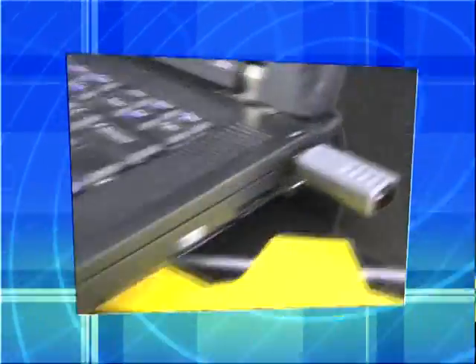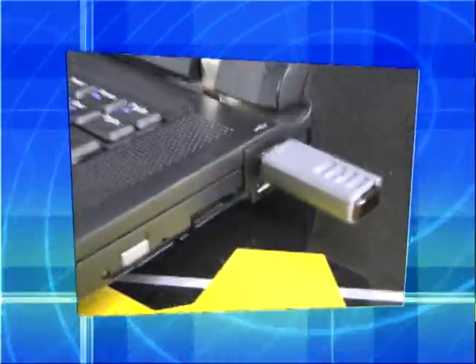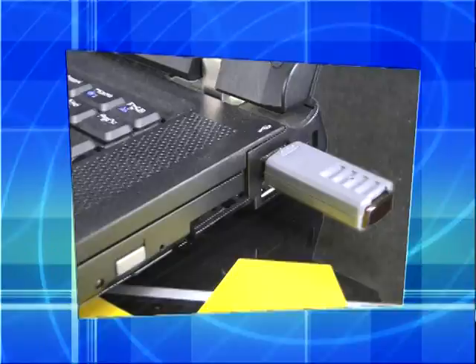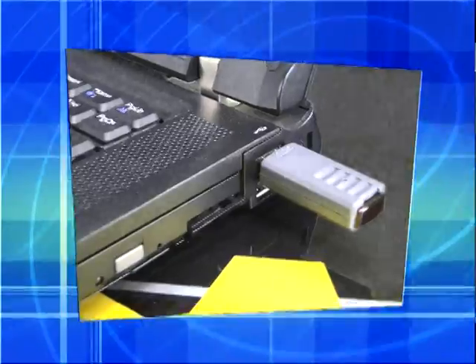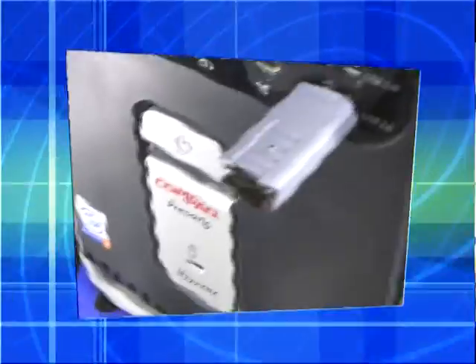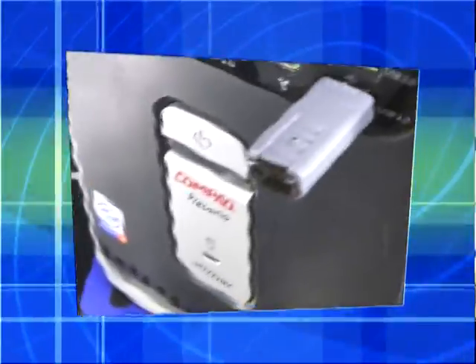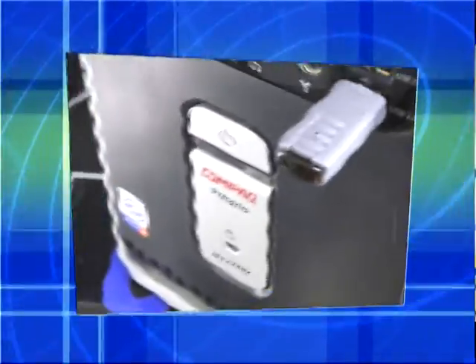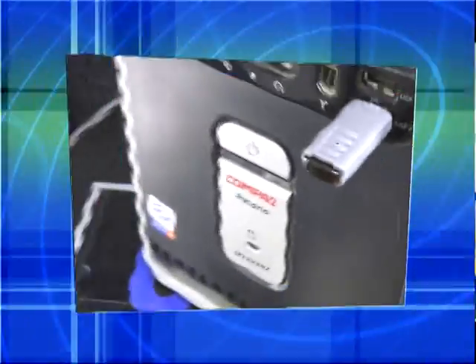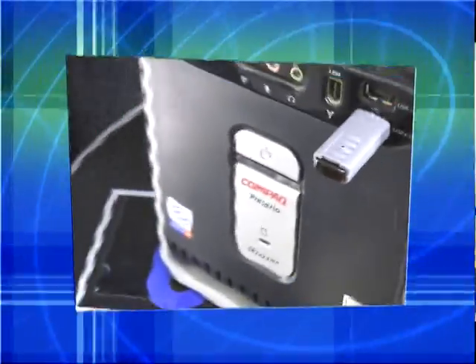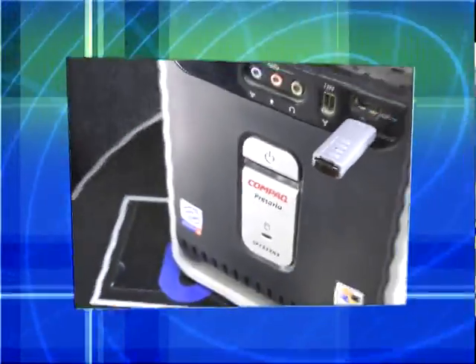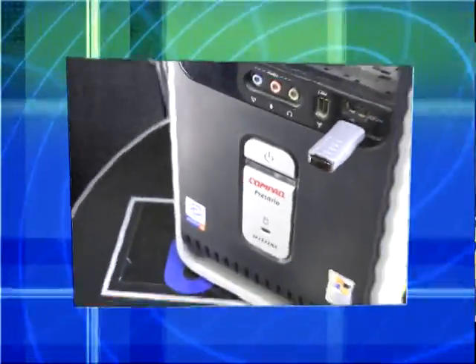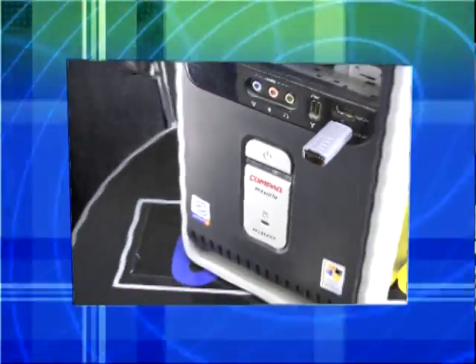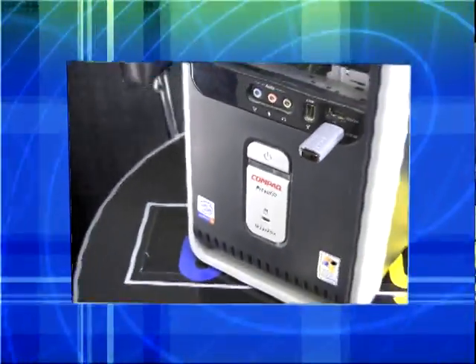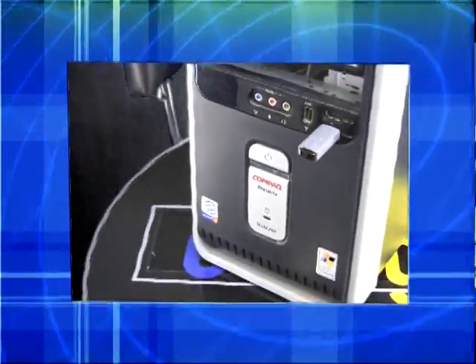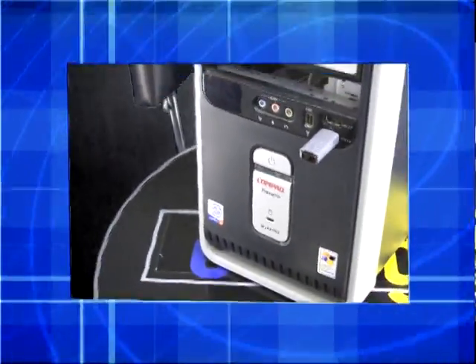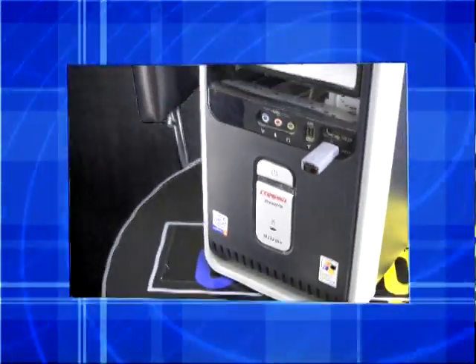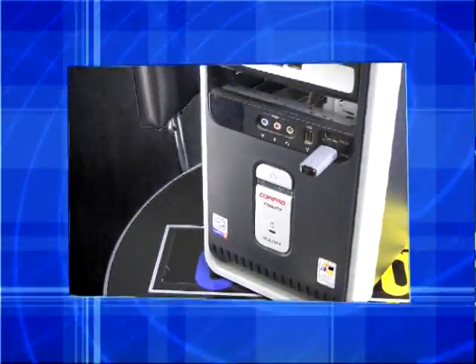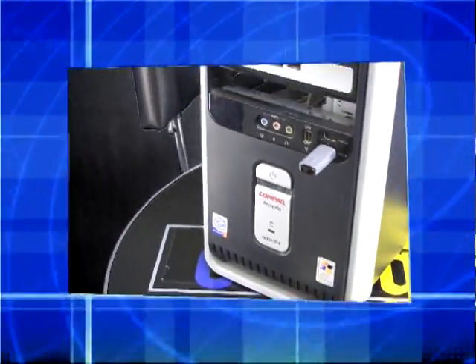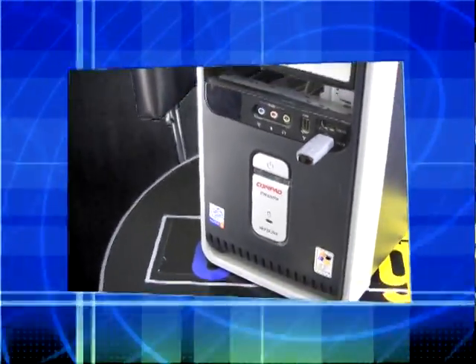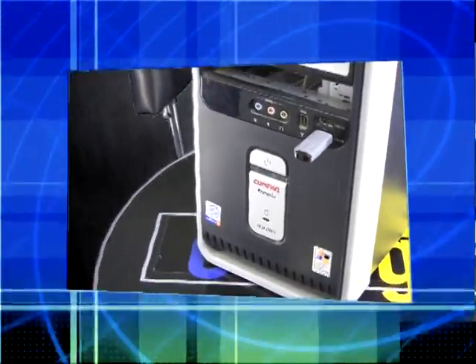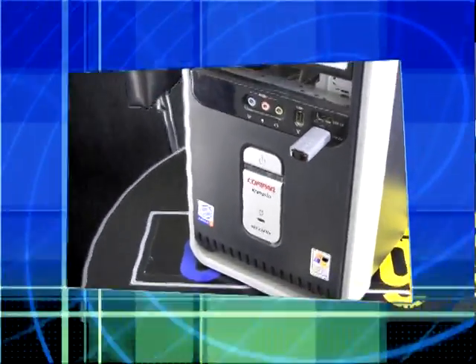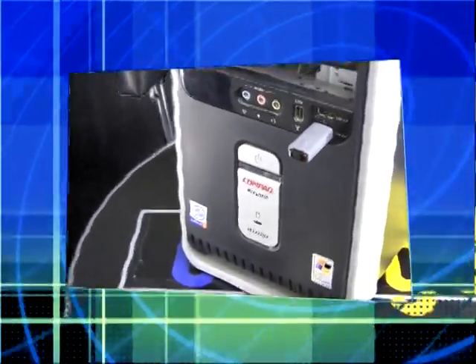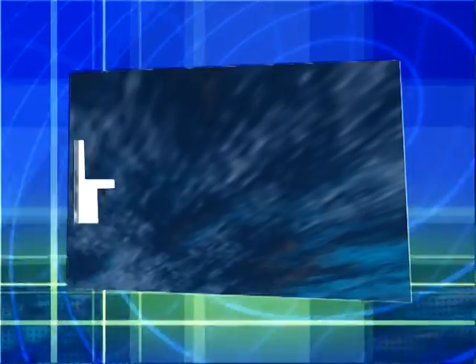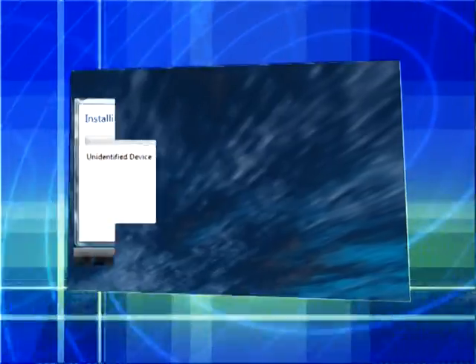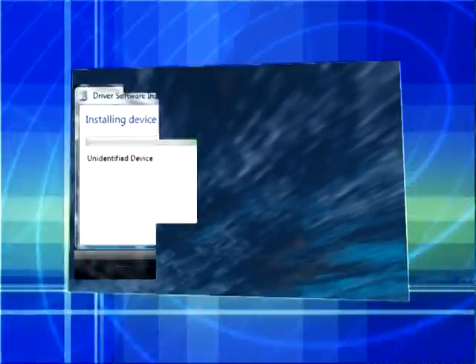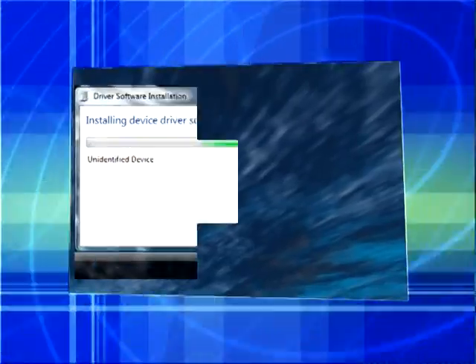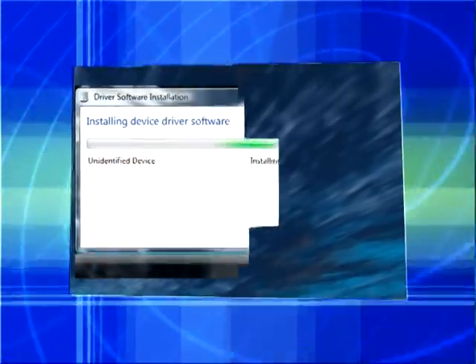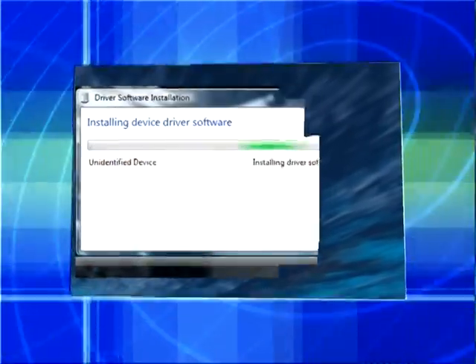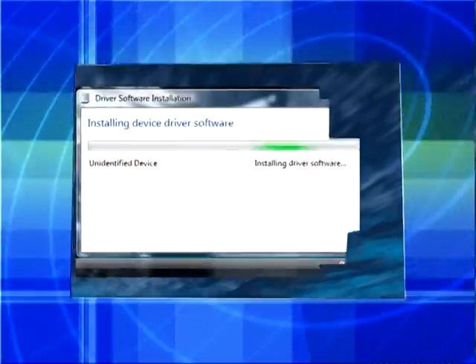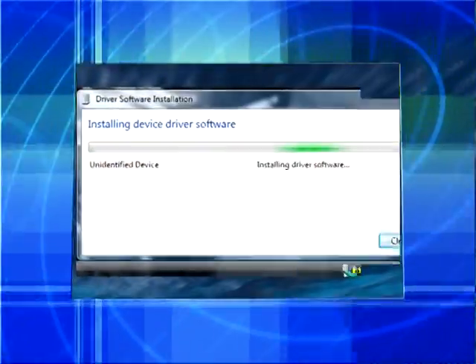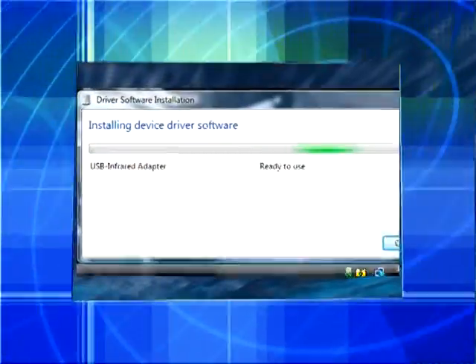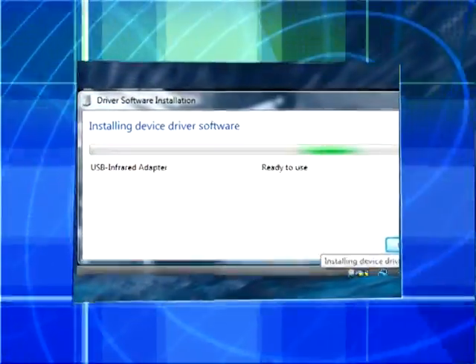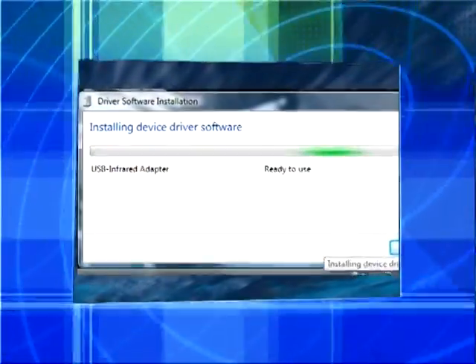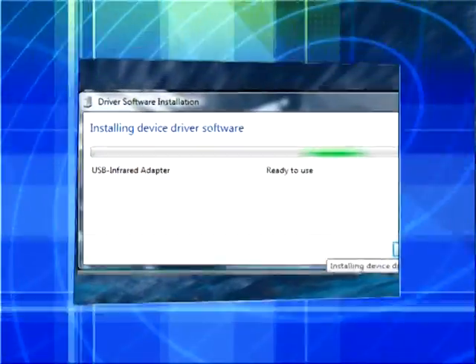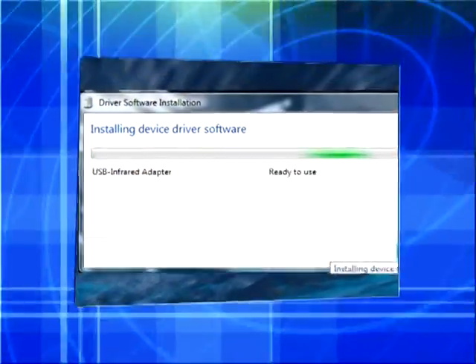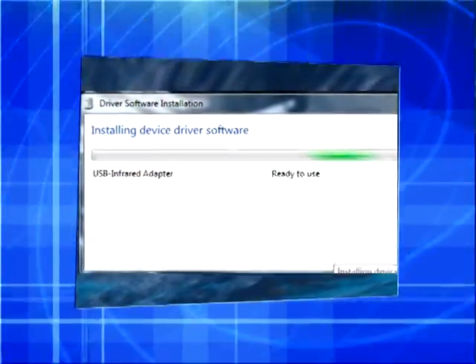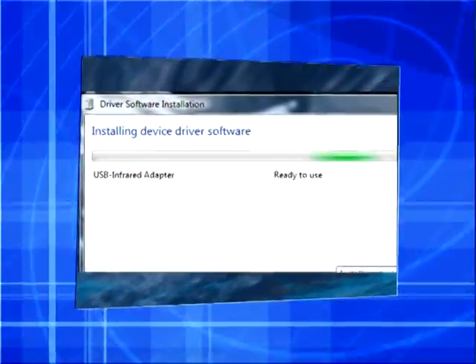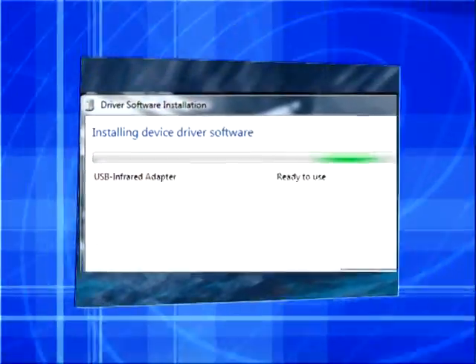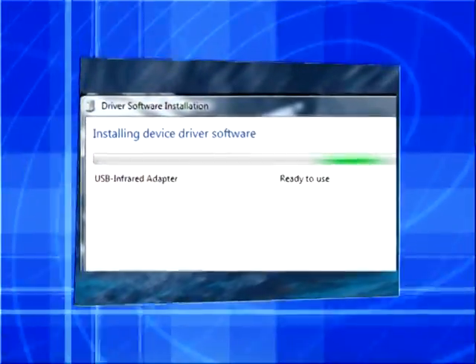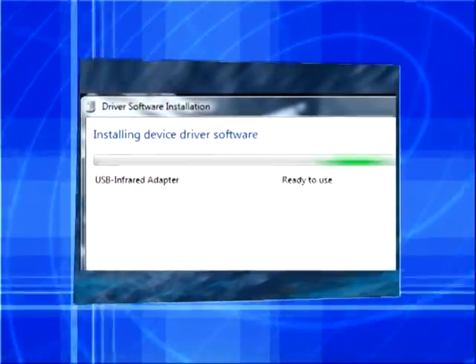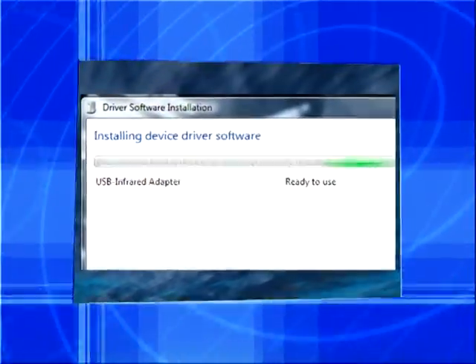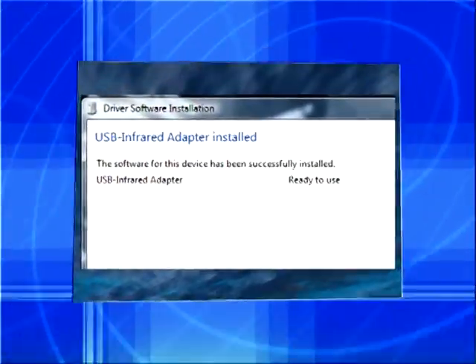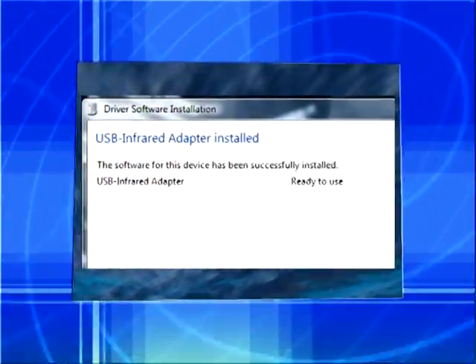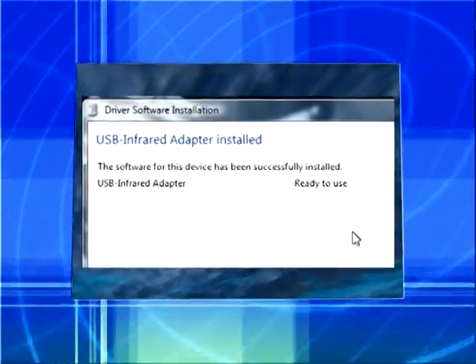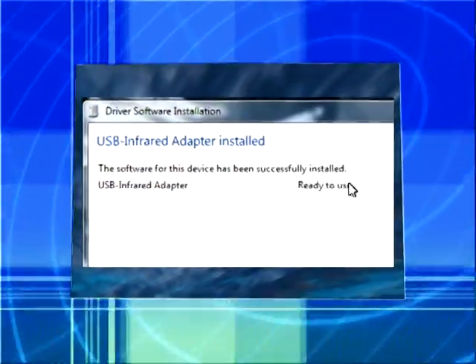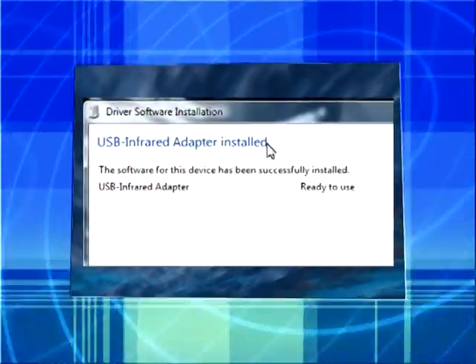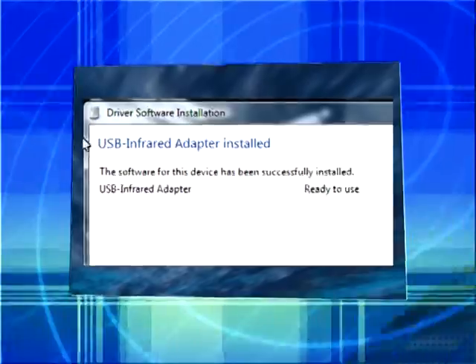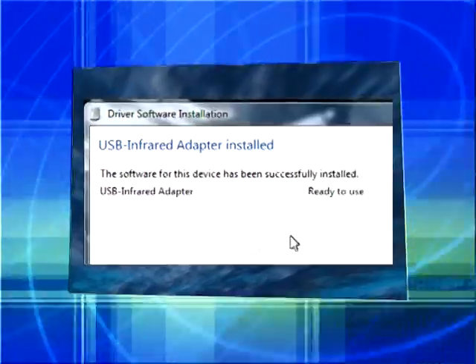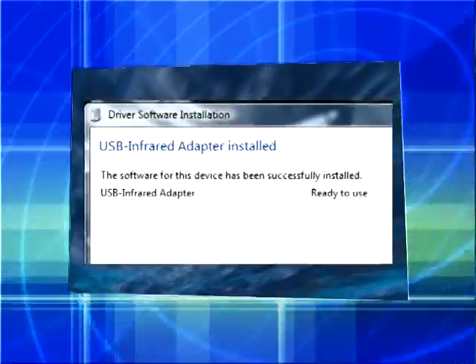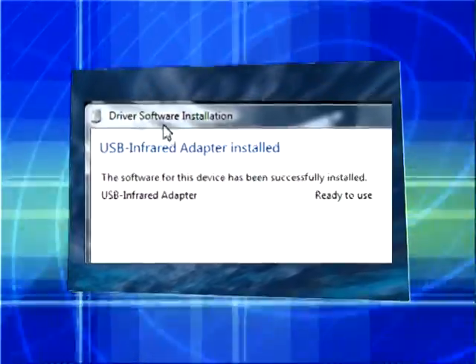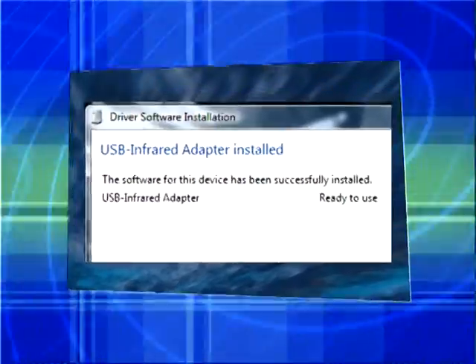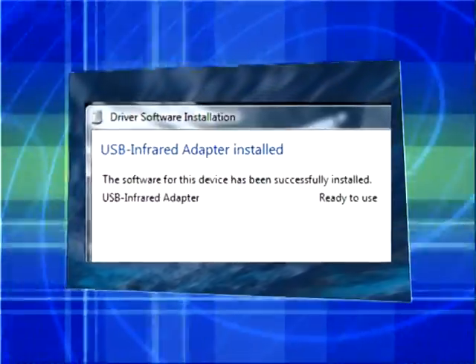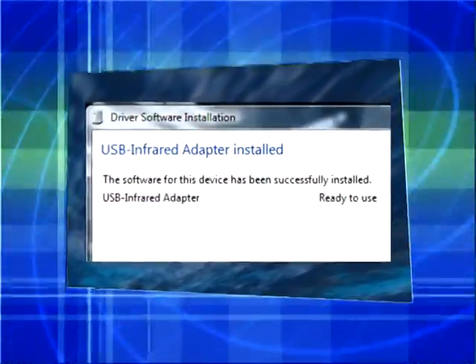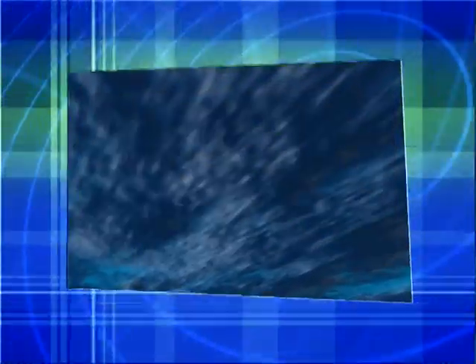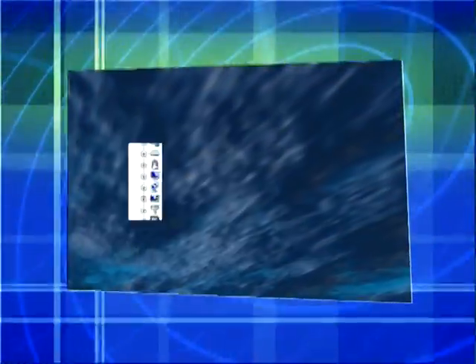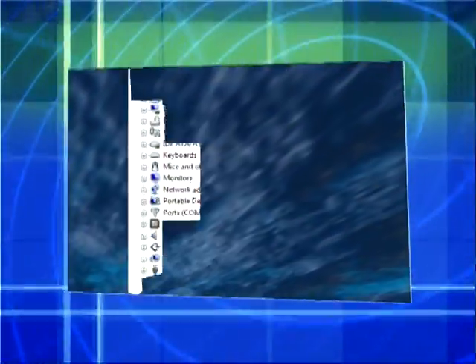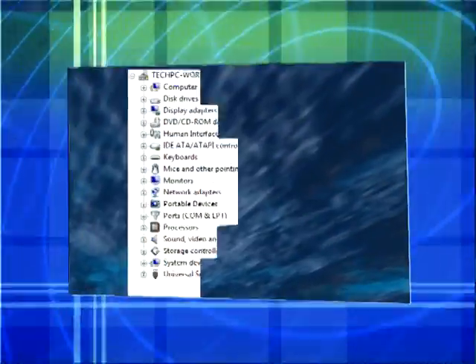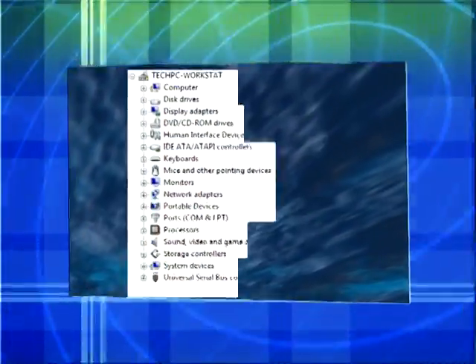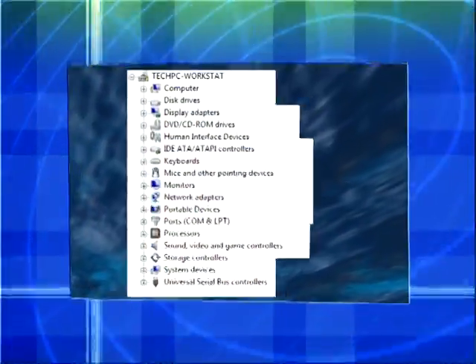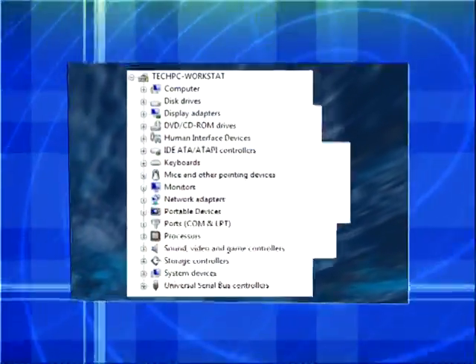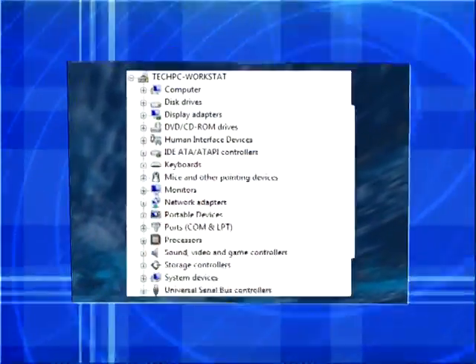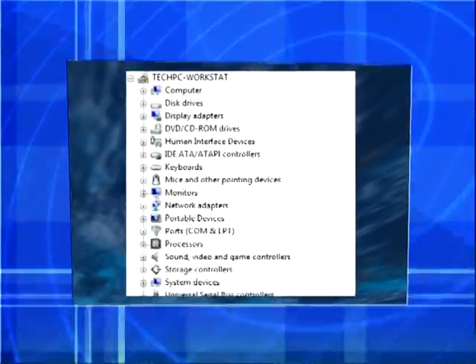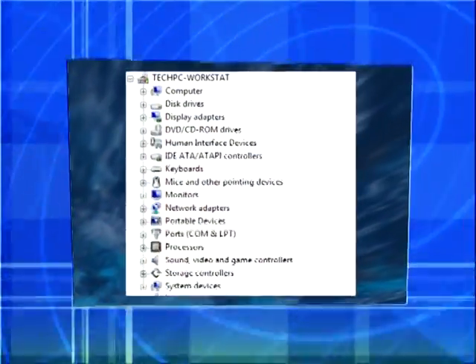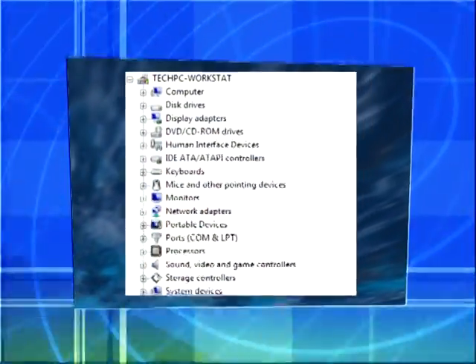We have many solutions, but here is our latest with a MOS chip that is both Mac and PC compatible and works with Windows XP, 2003, Vista, and Windows 7.